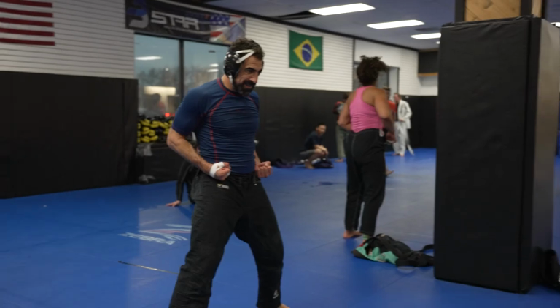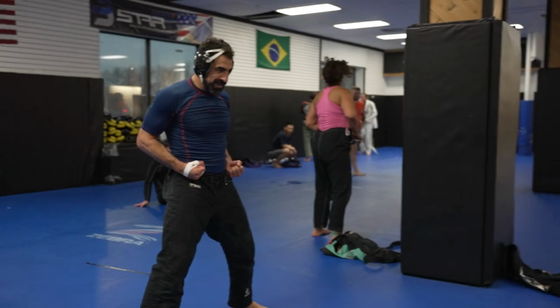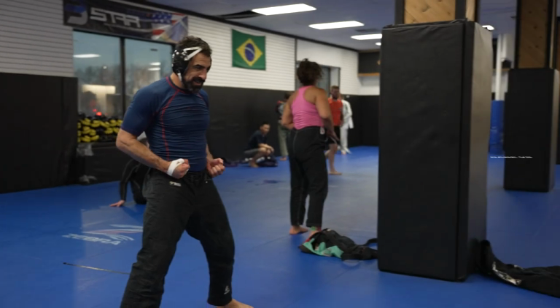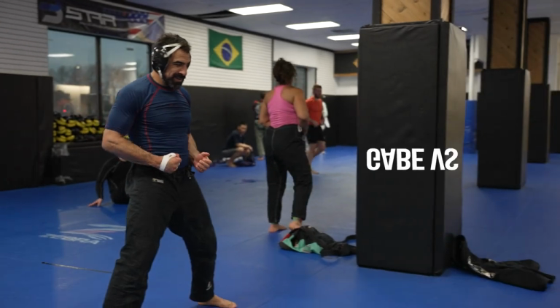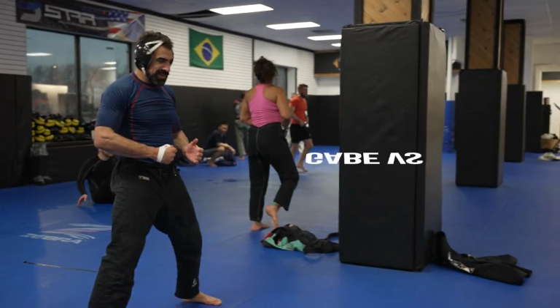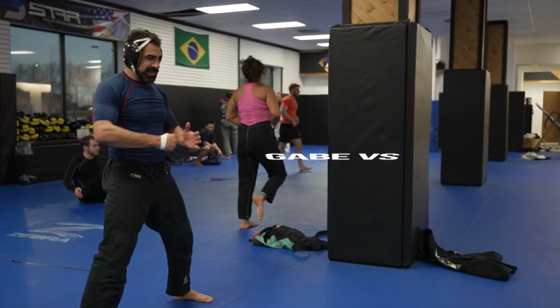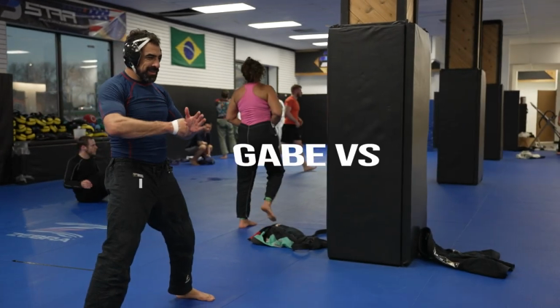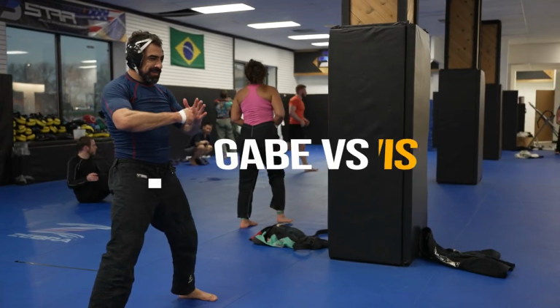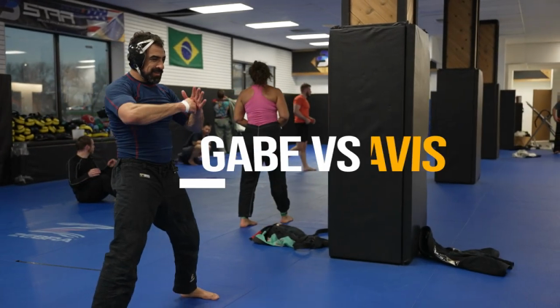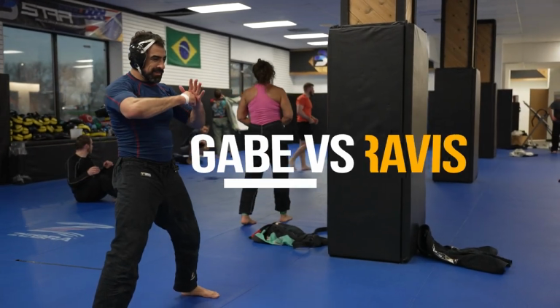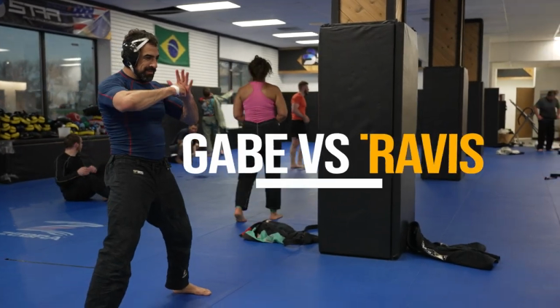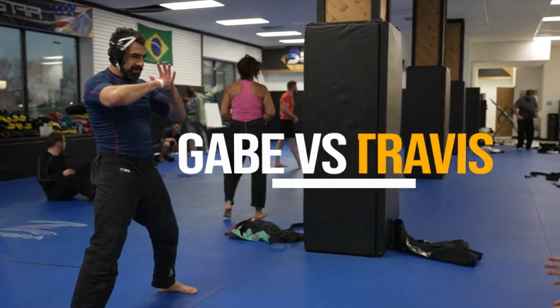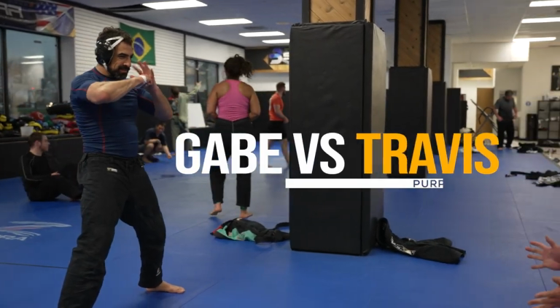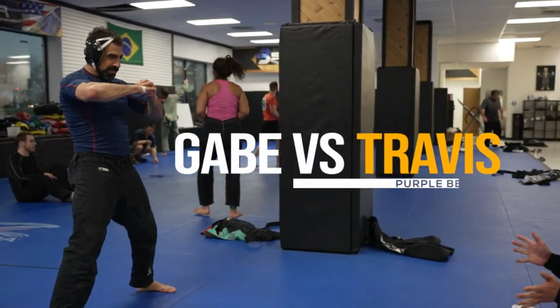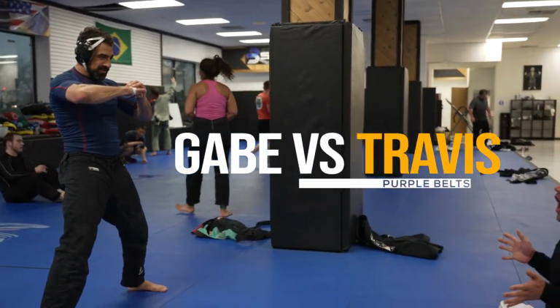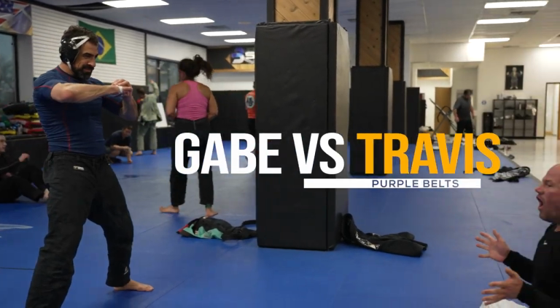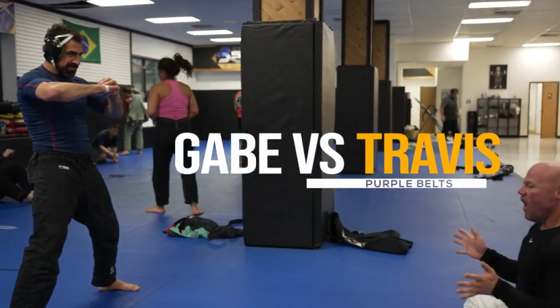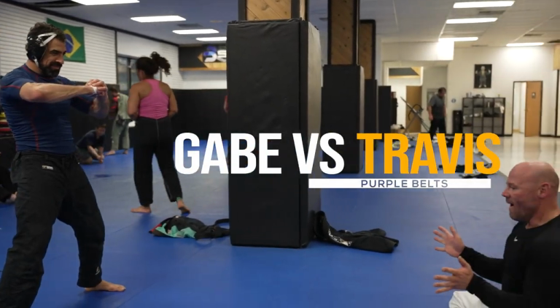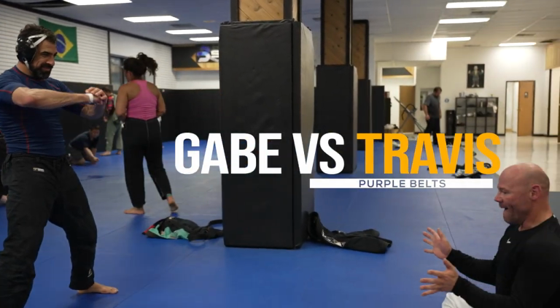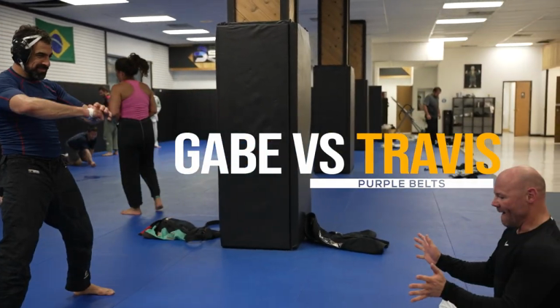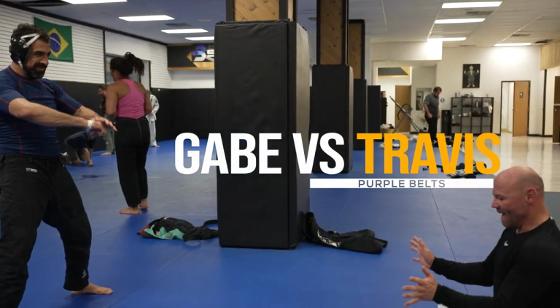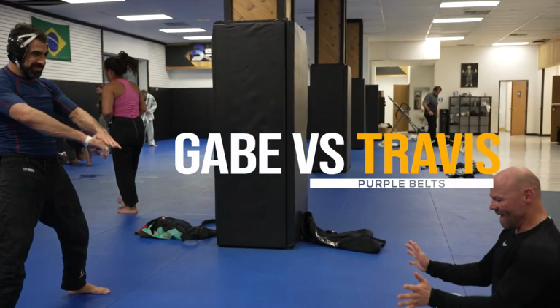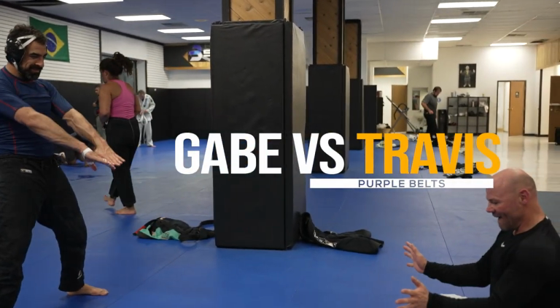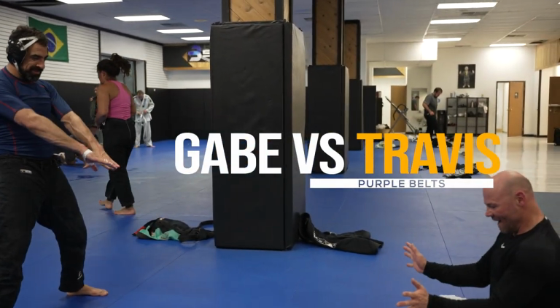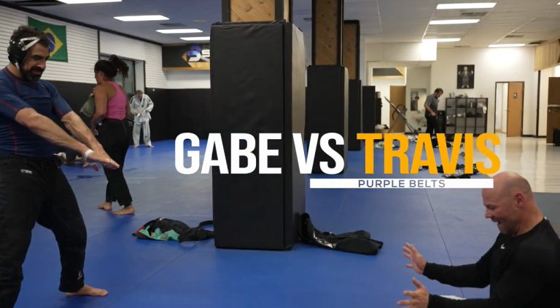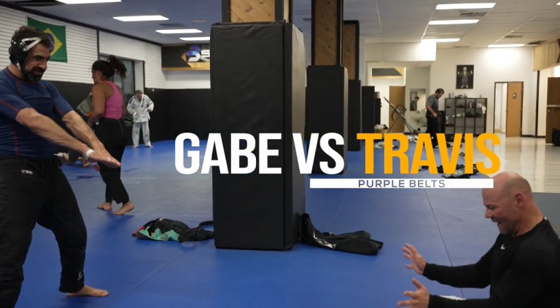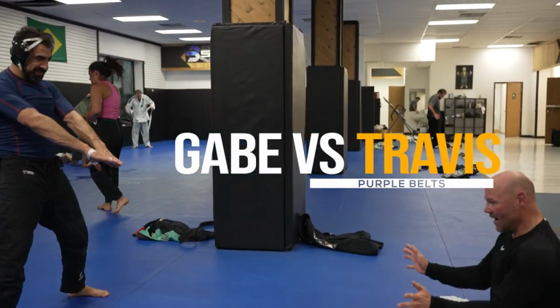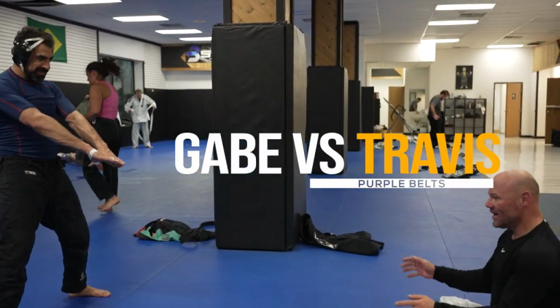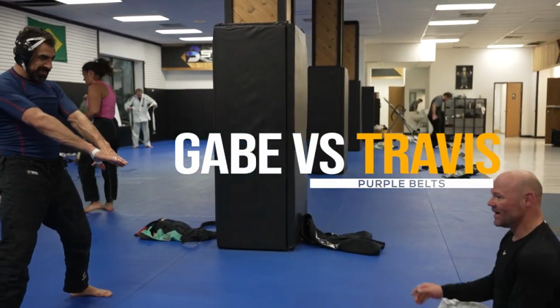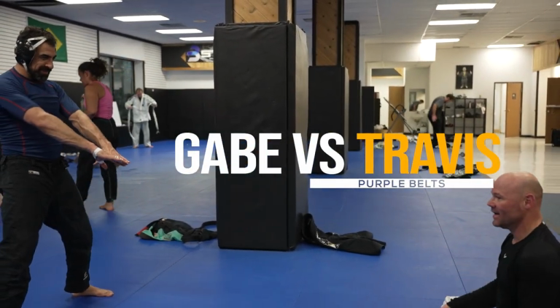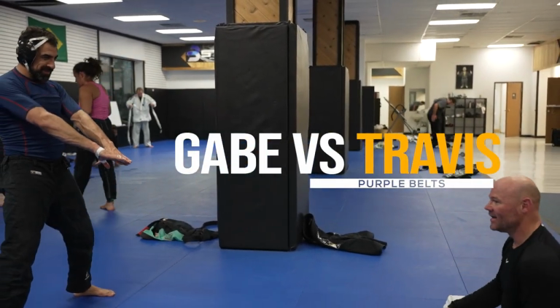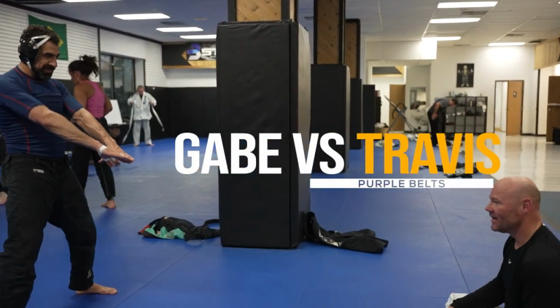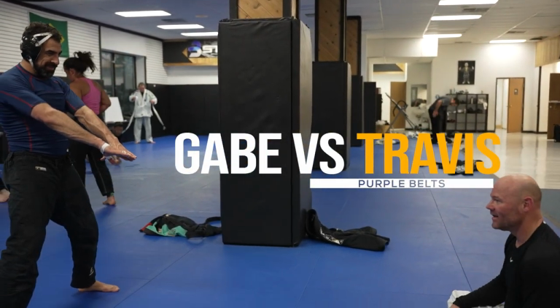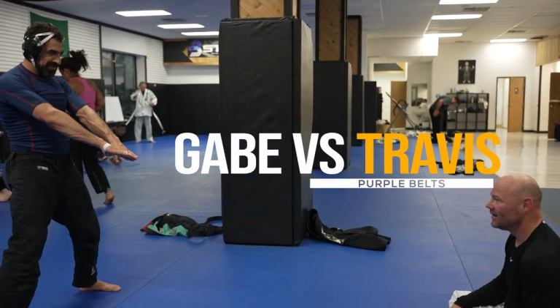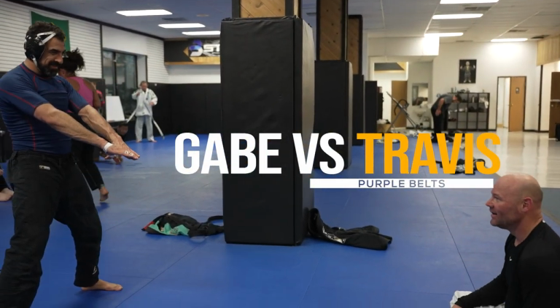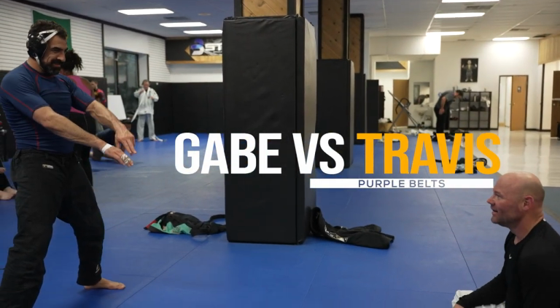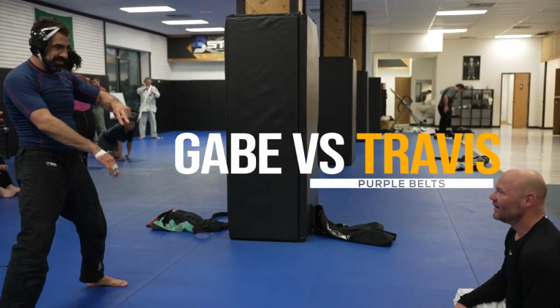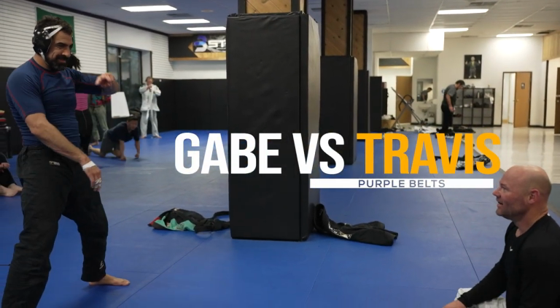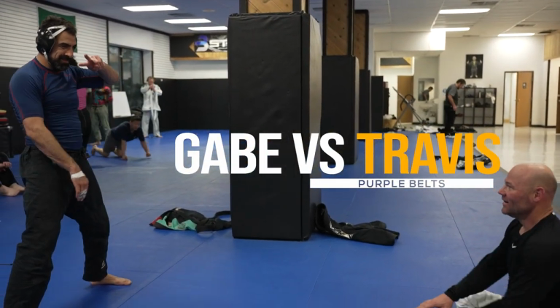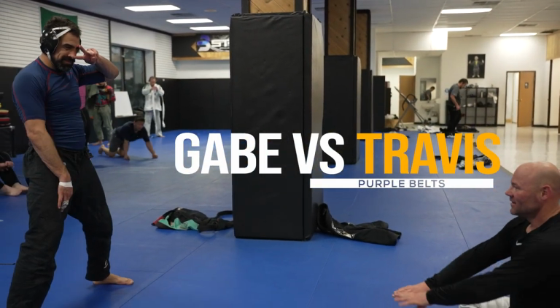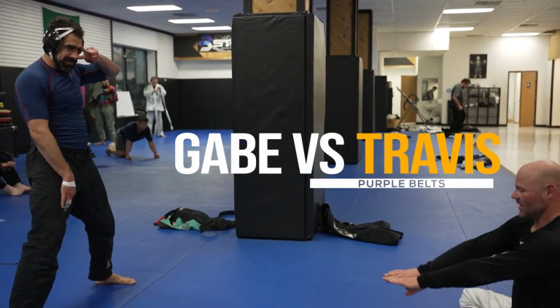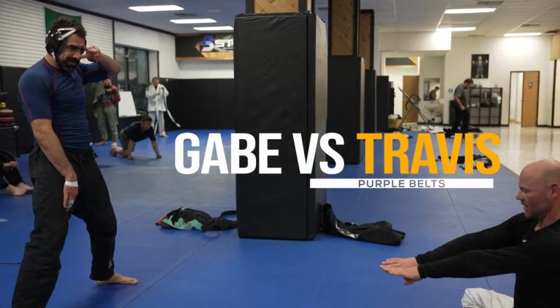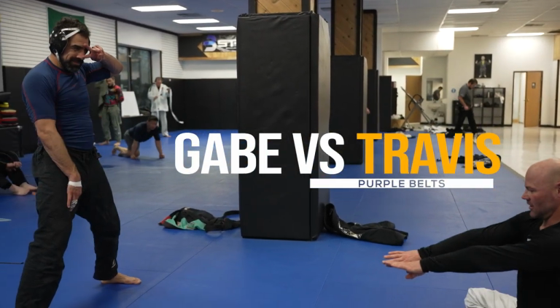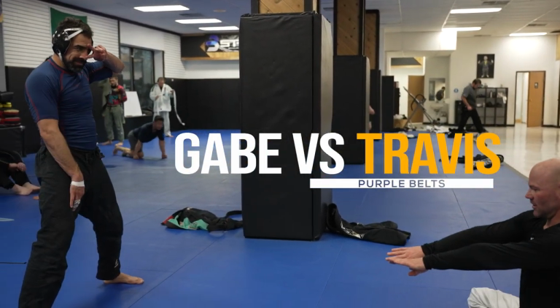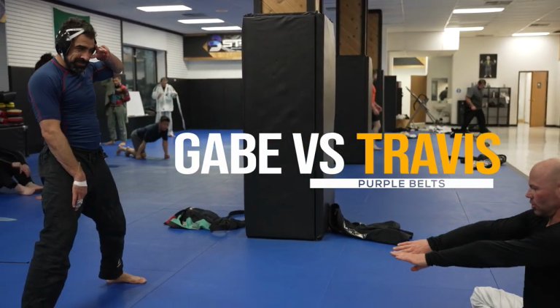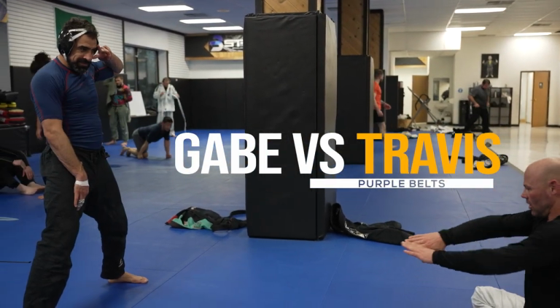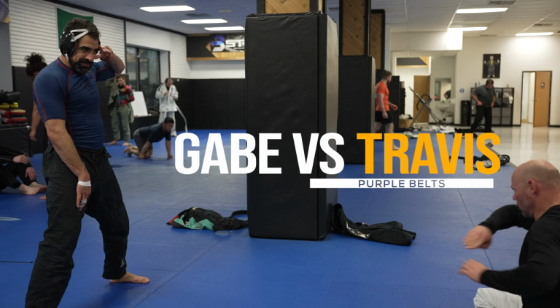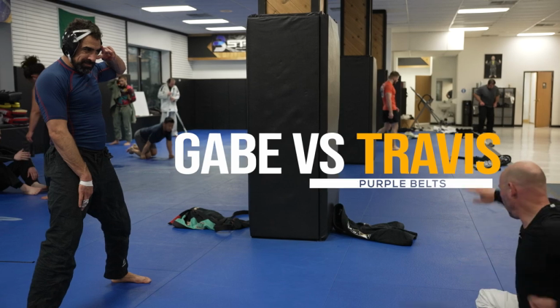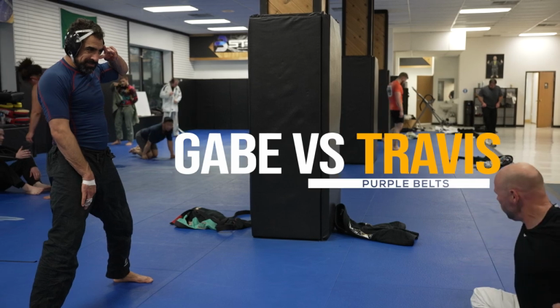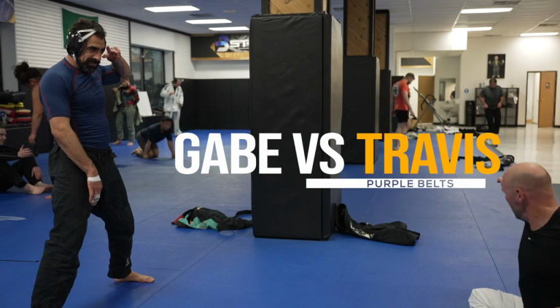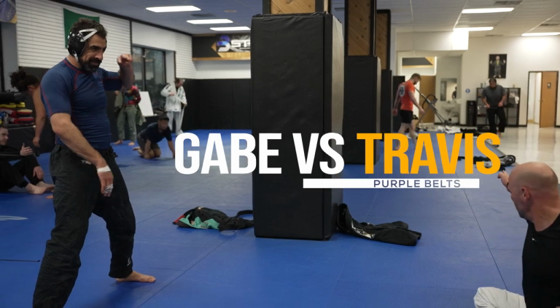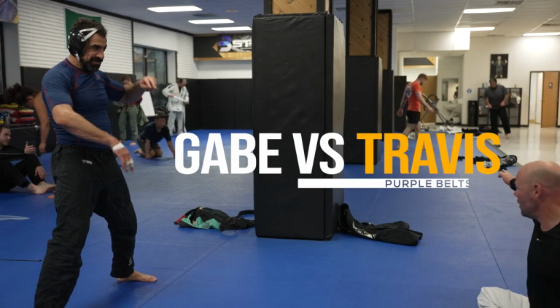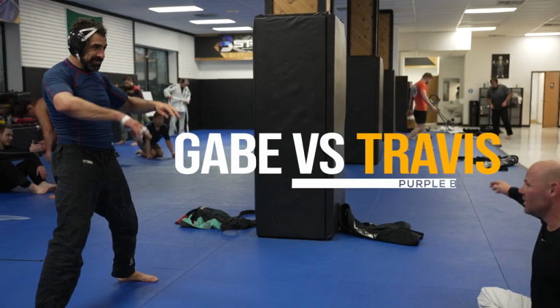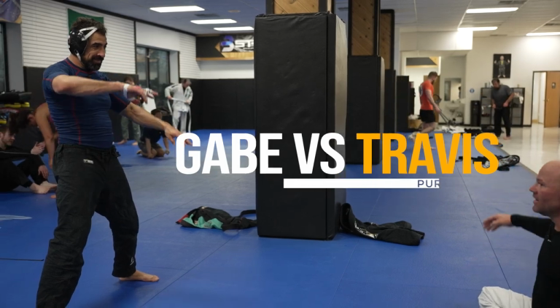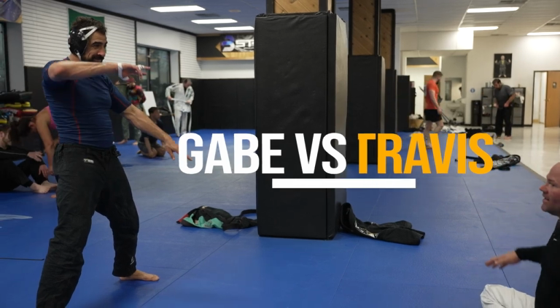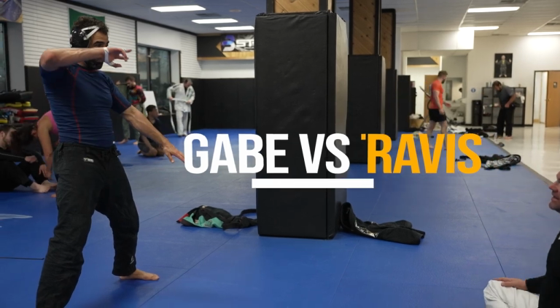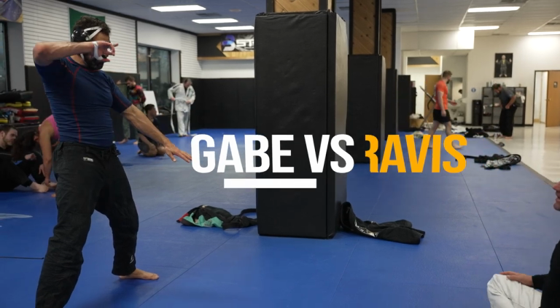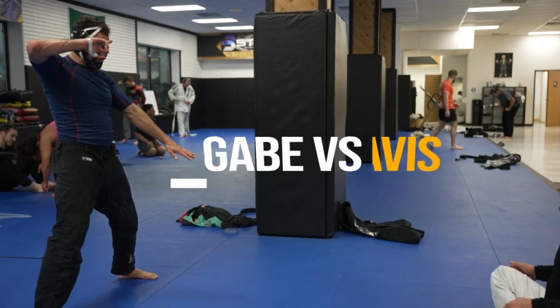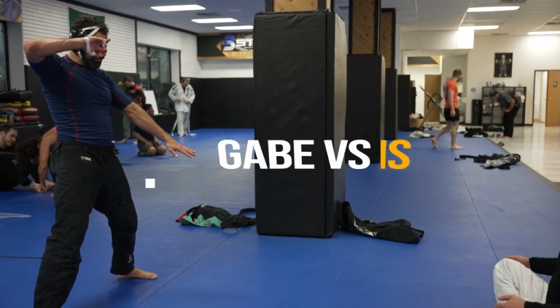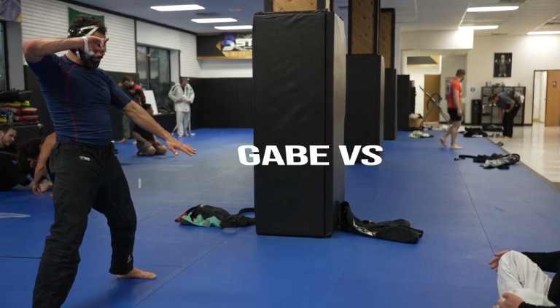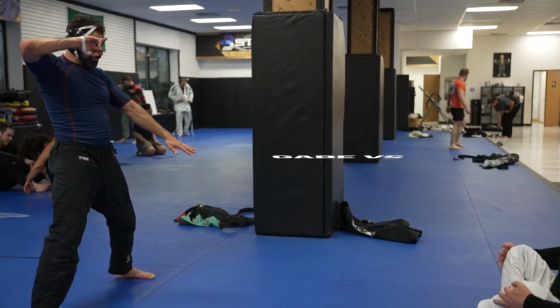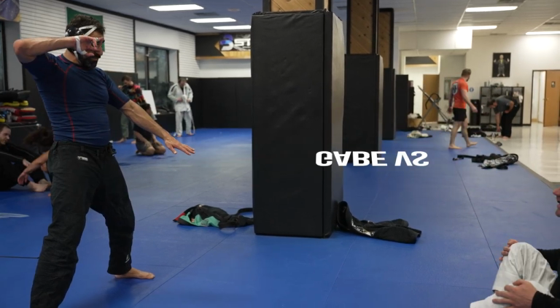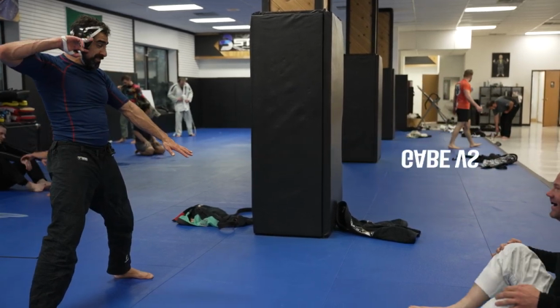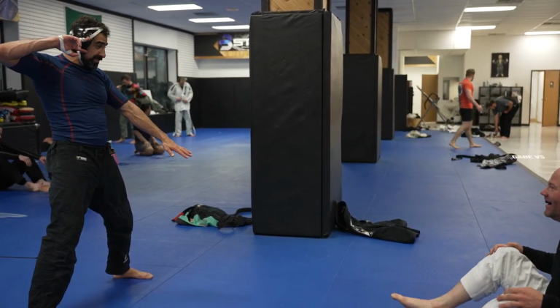Boom! We're back. And if watching two older men somehow not in a retirement home wrestle is your type of video, then this is the right one for you.